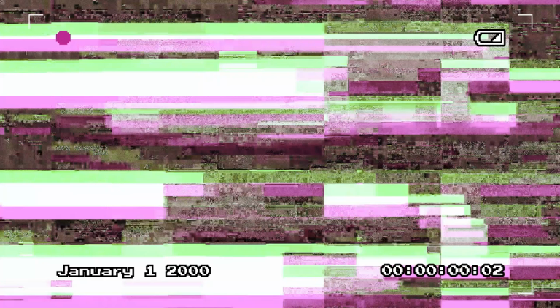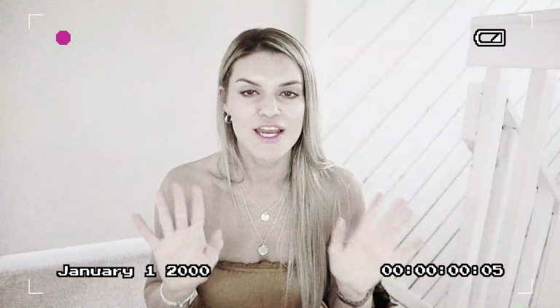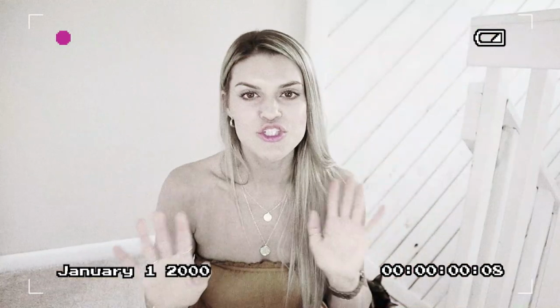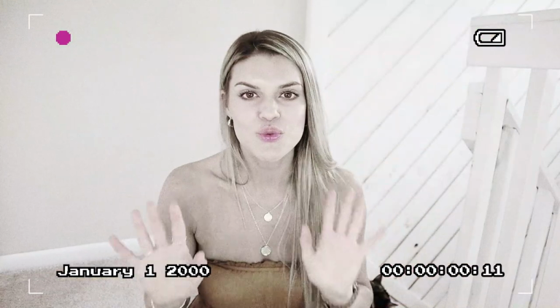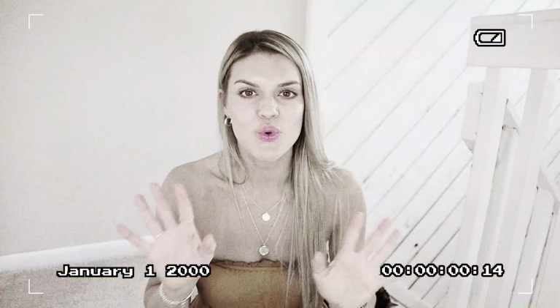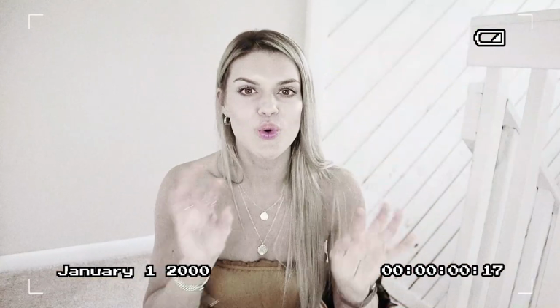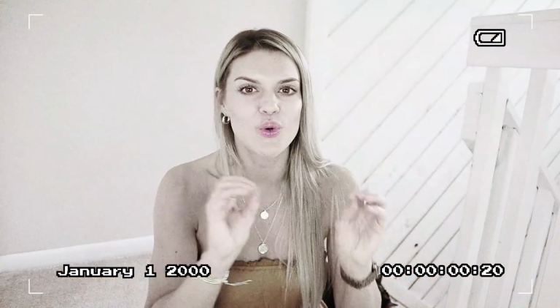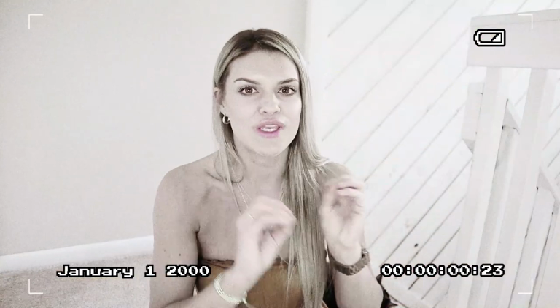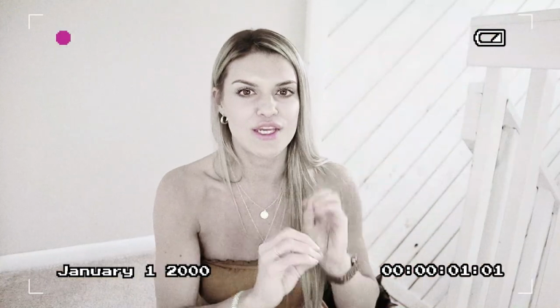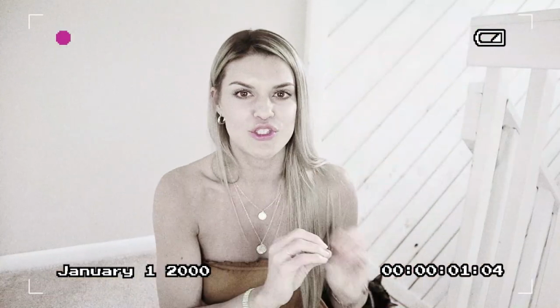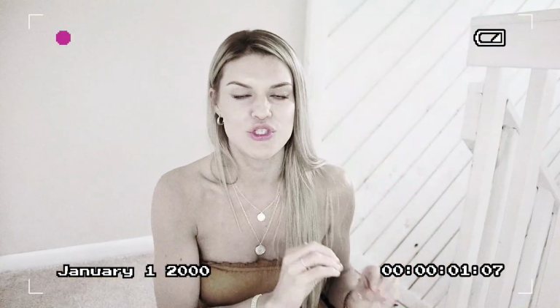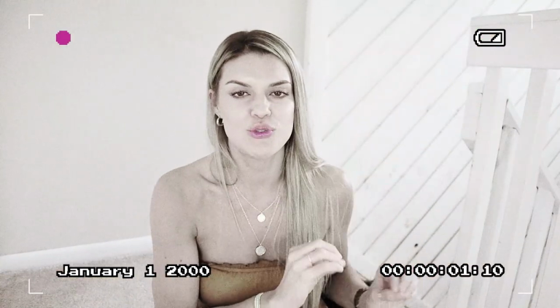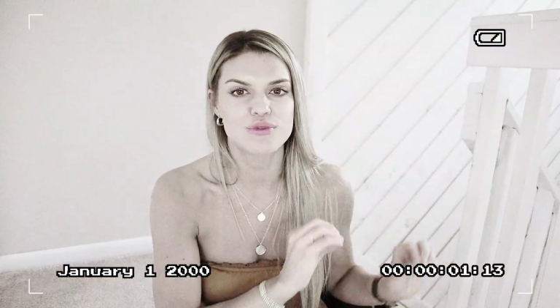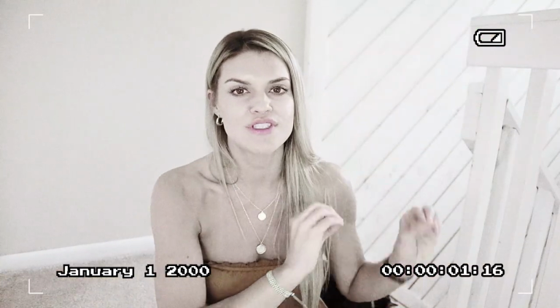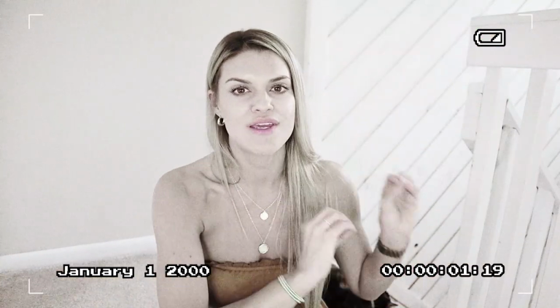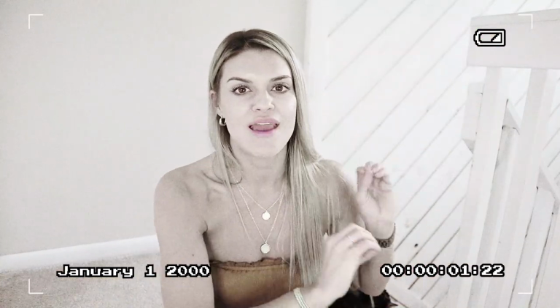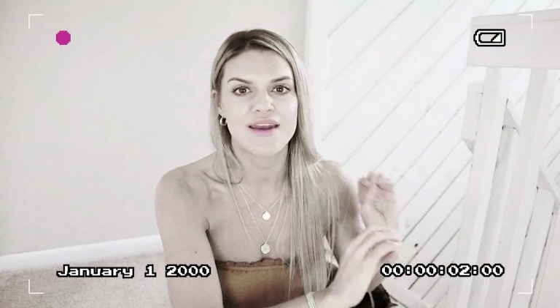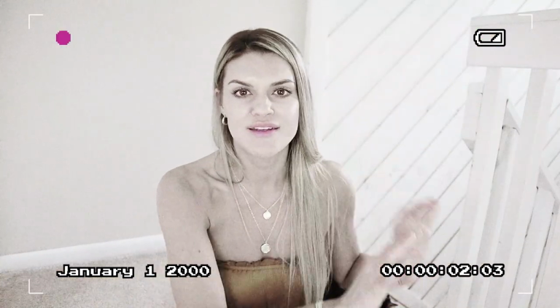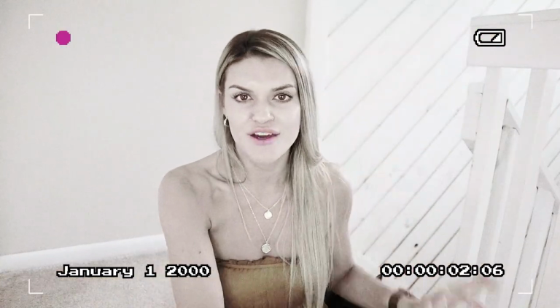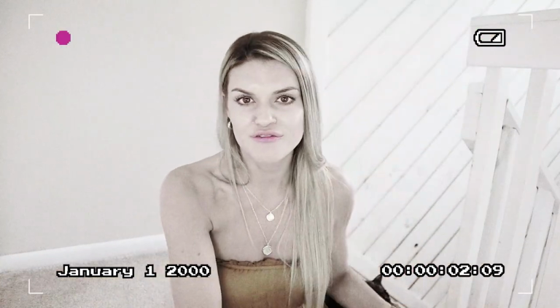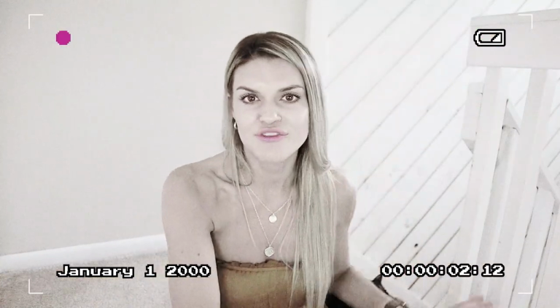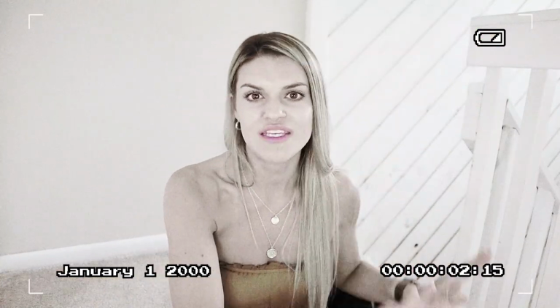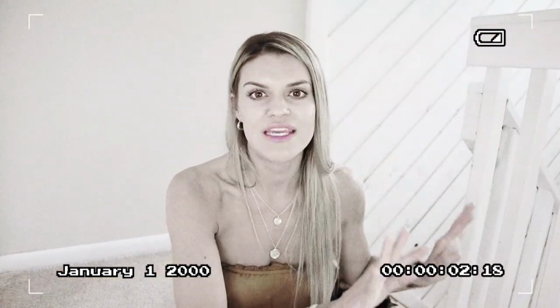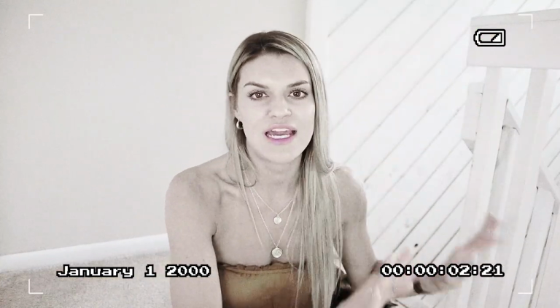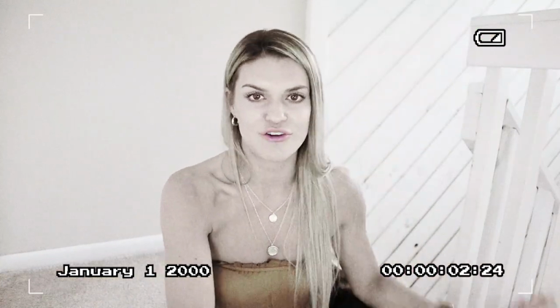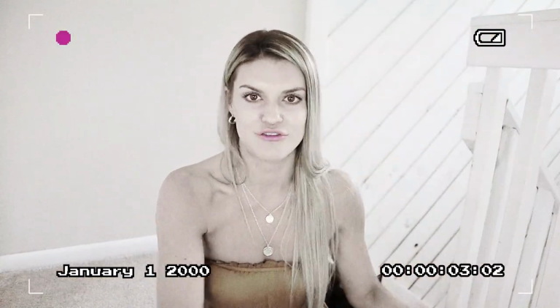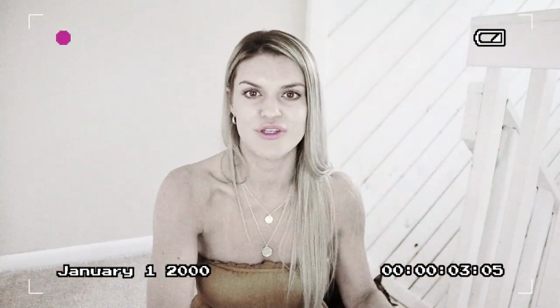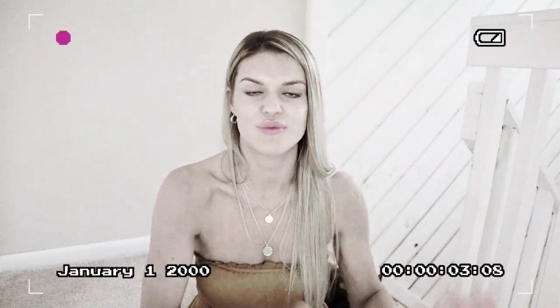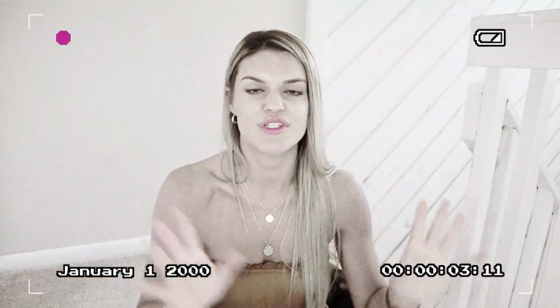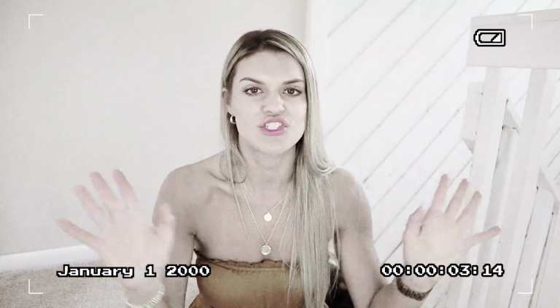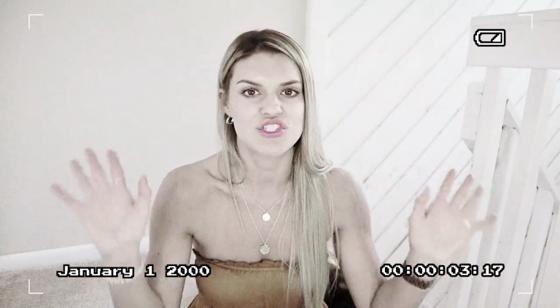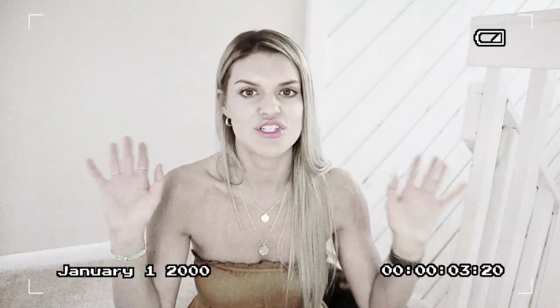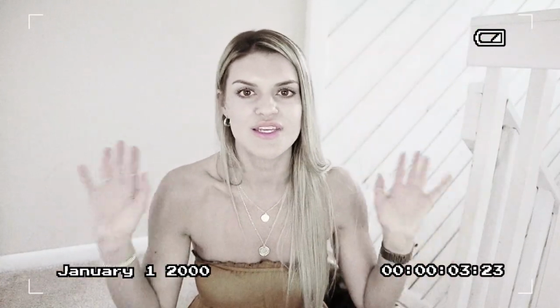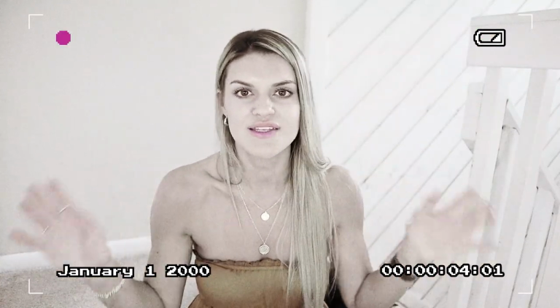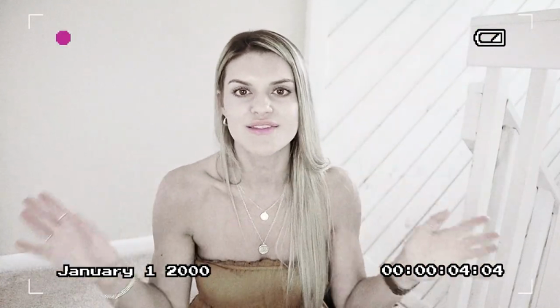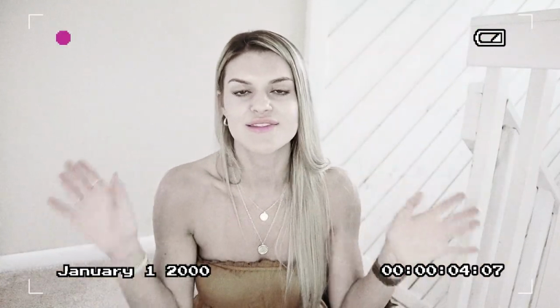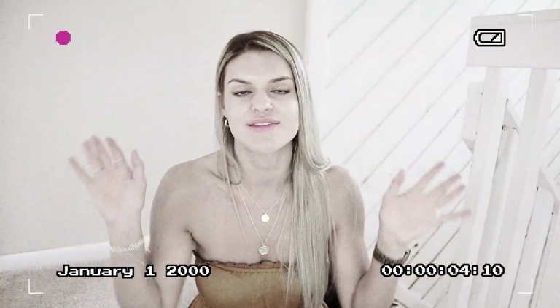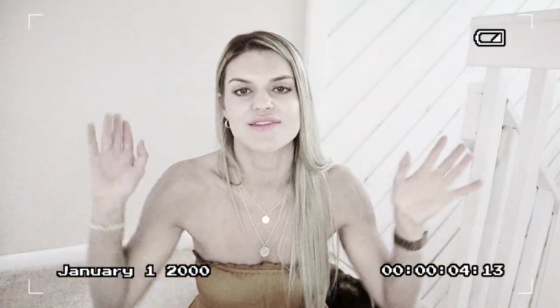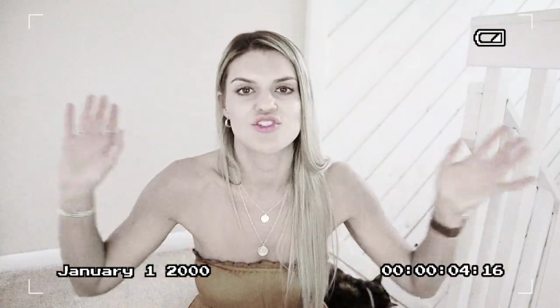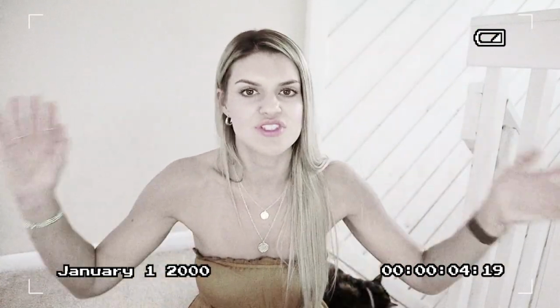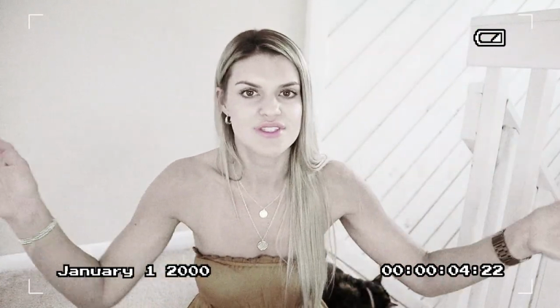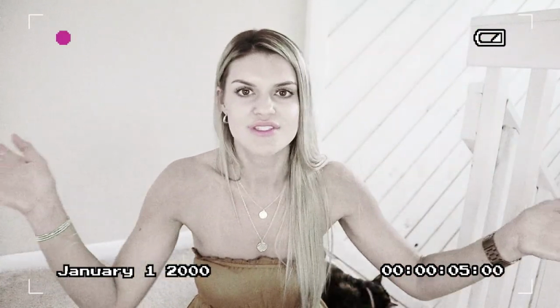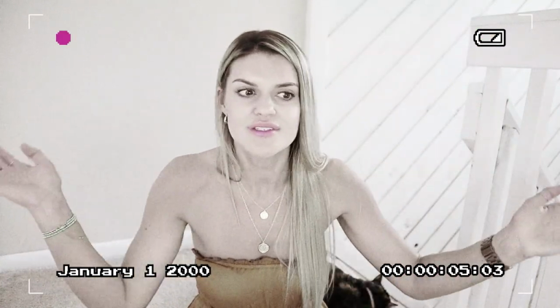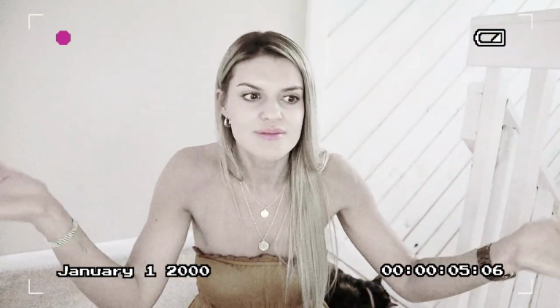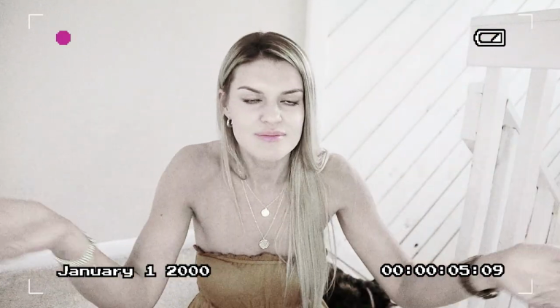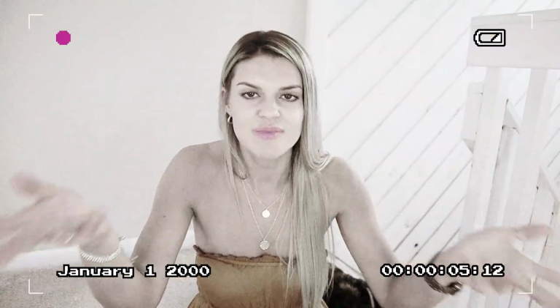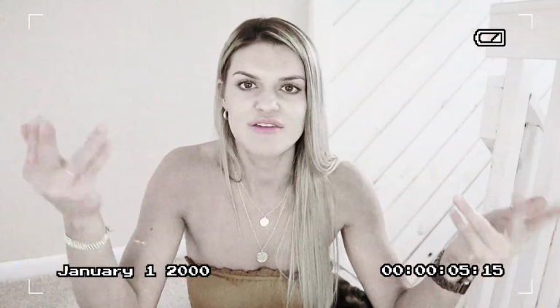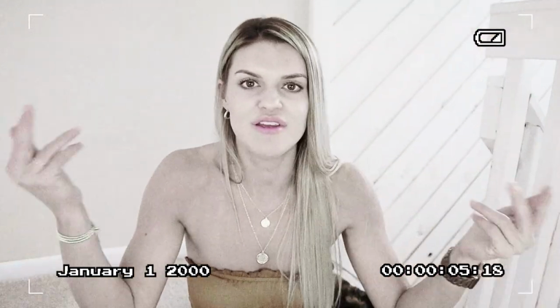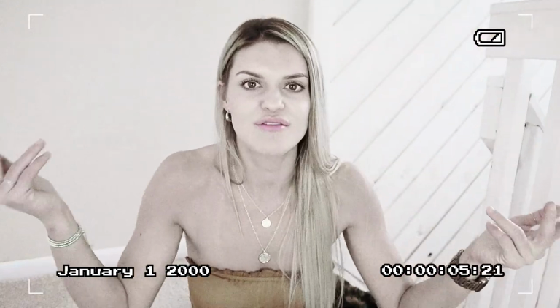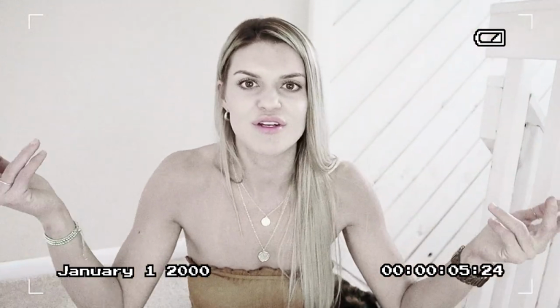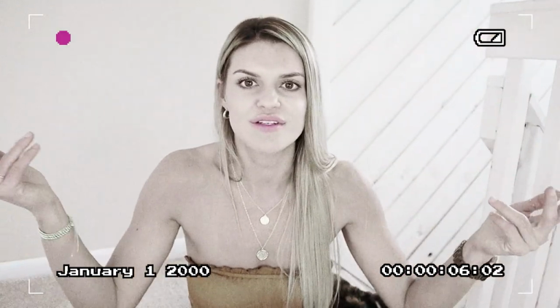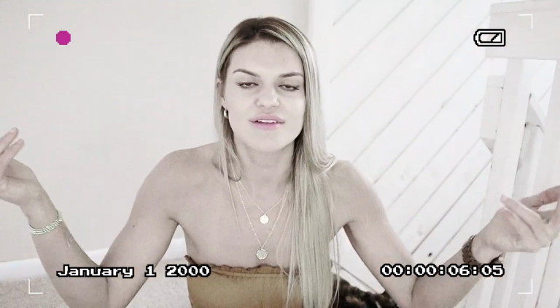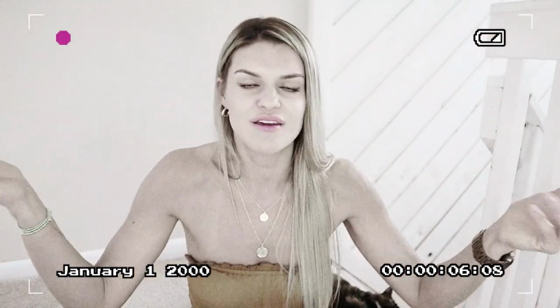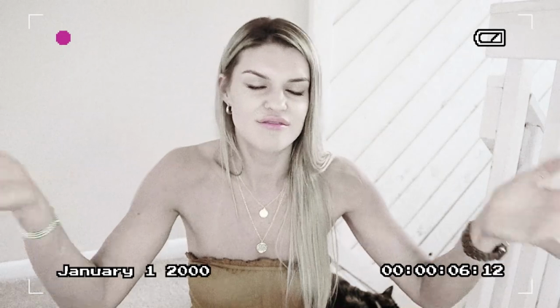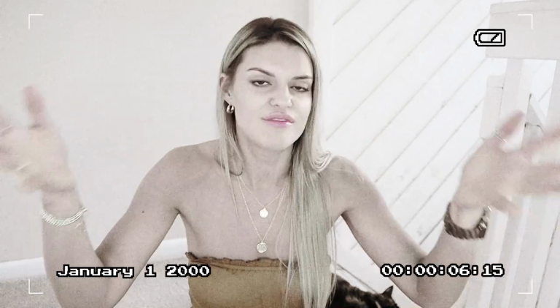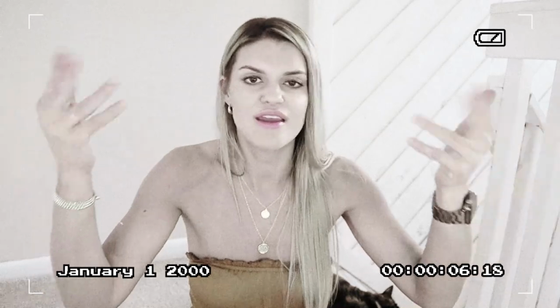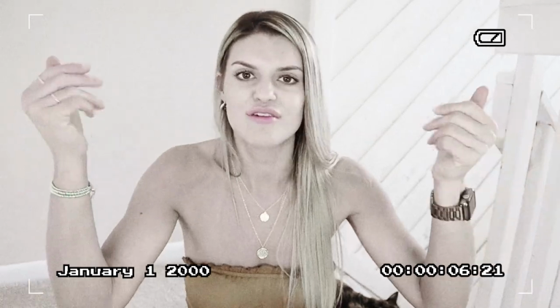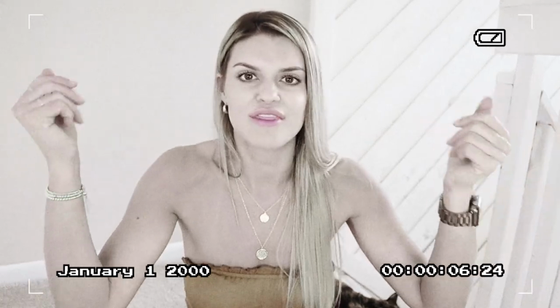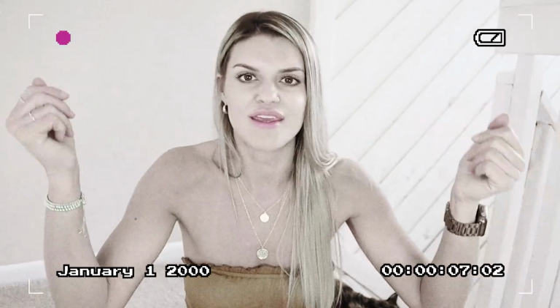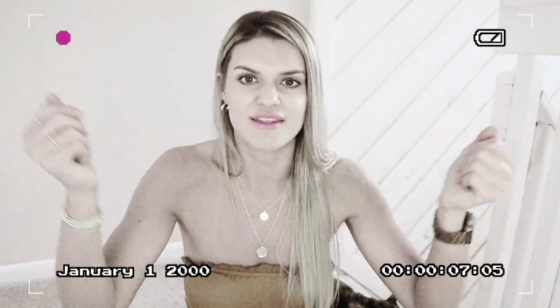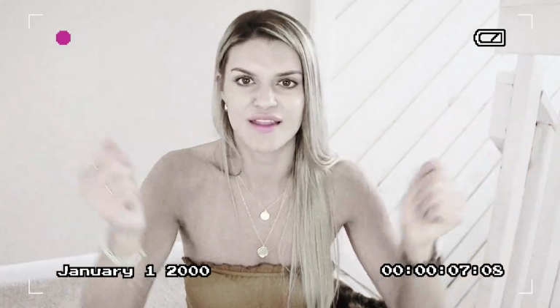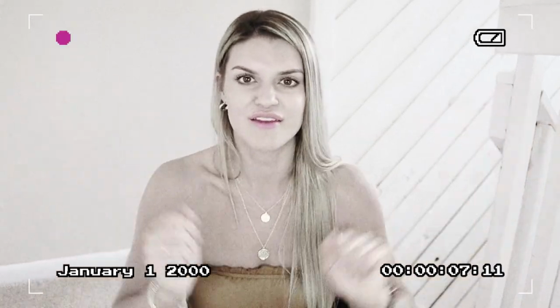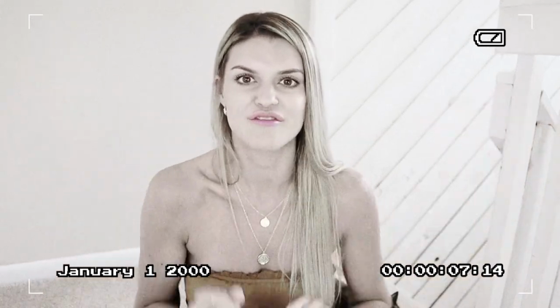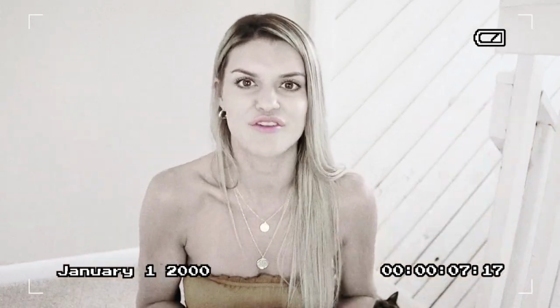Casual yet cute and comfy outfit, which is just my favorite of everything in life.